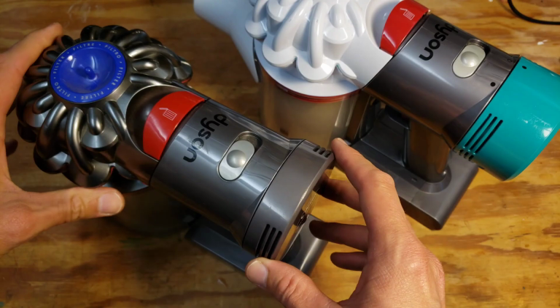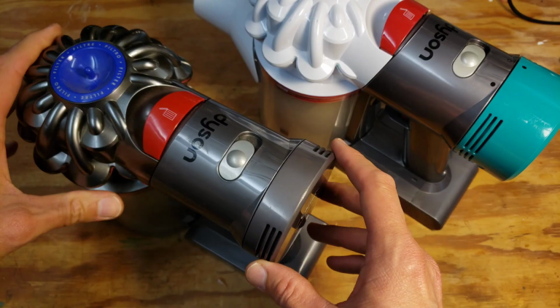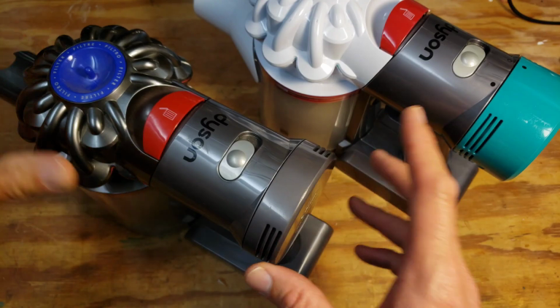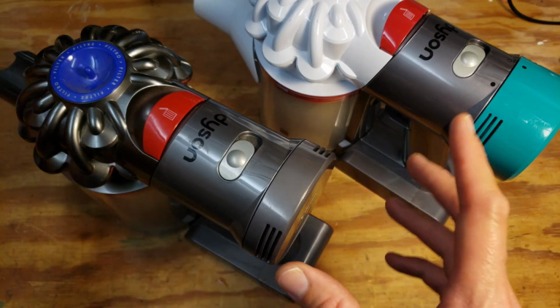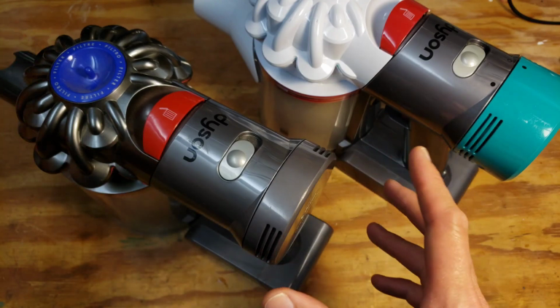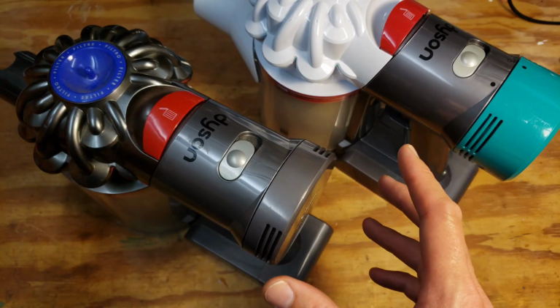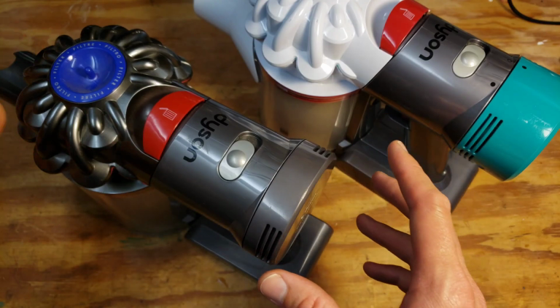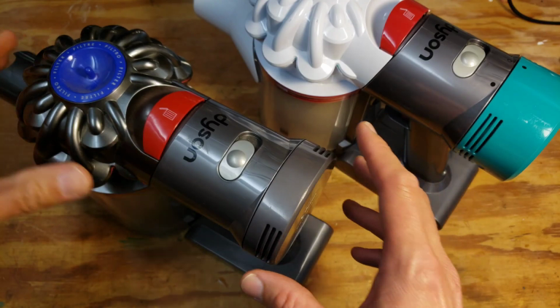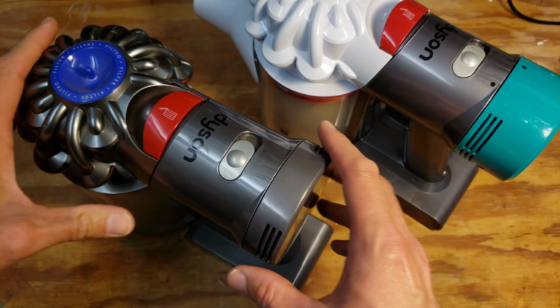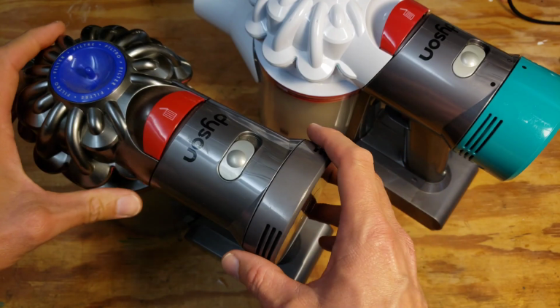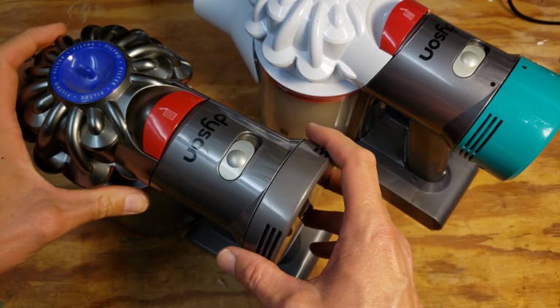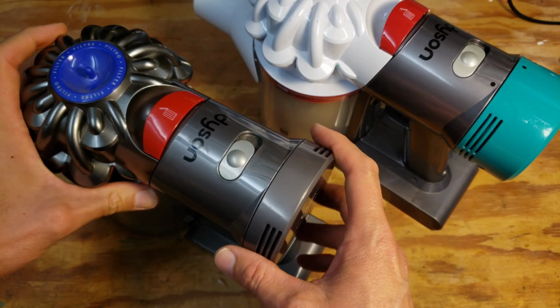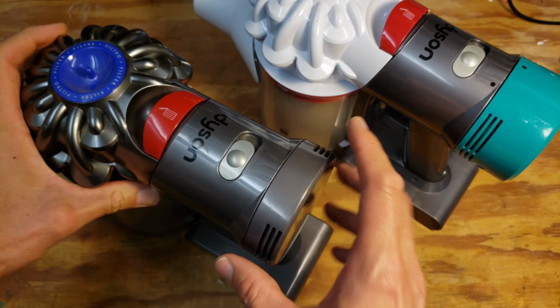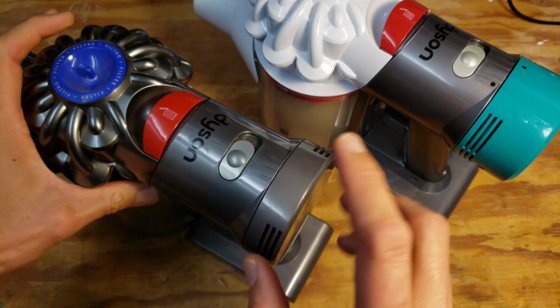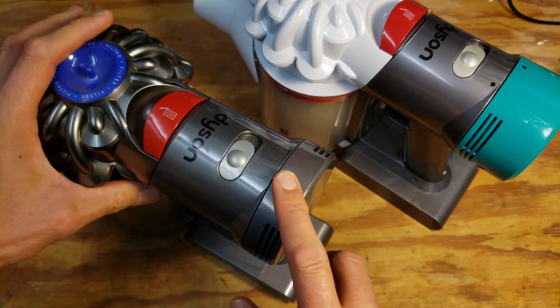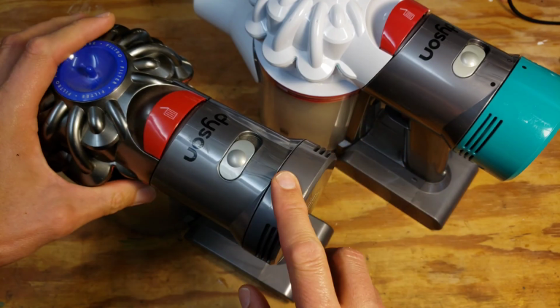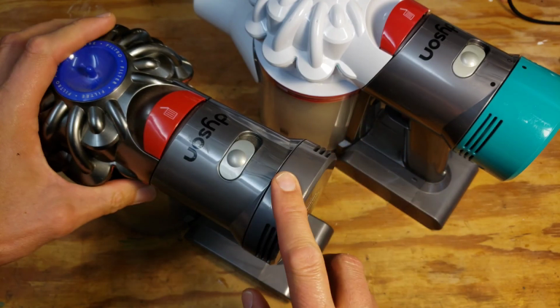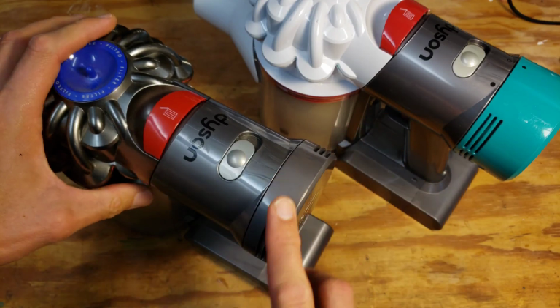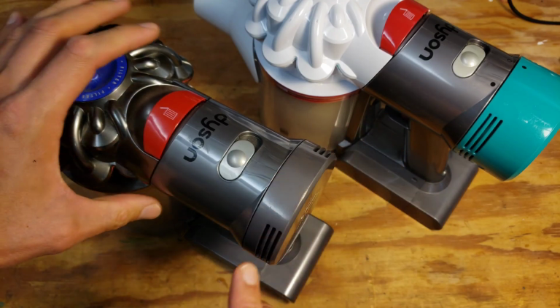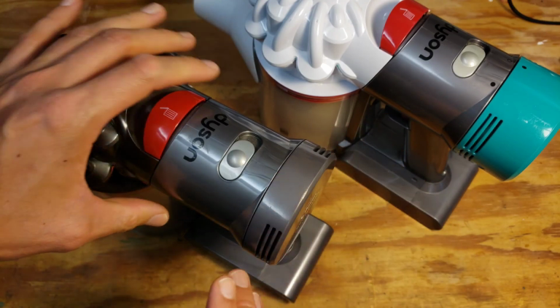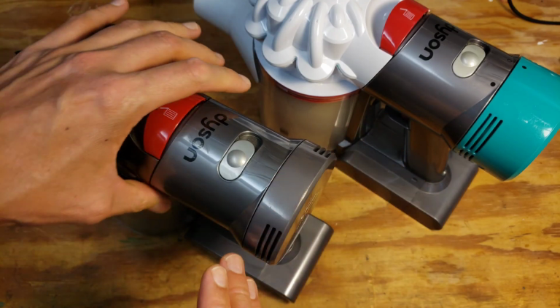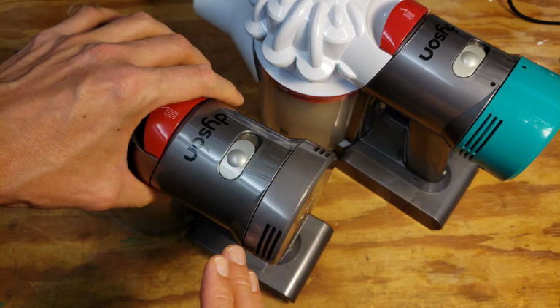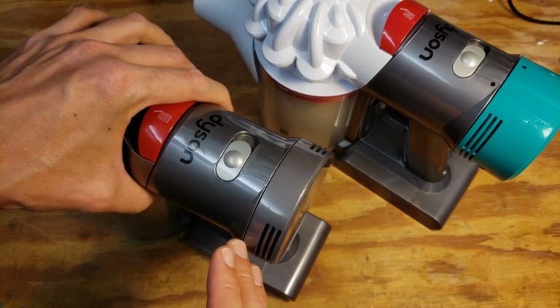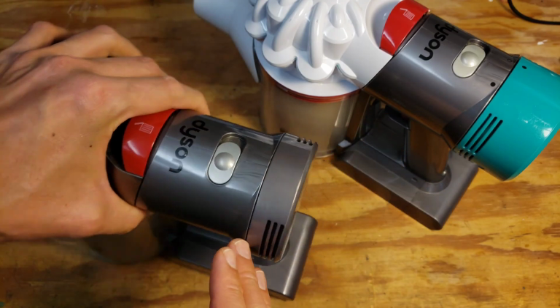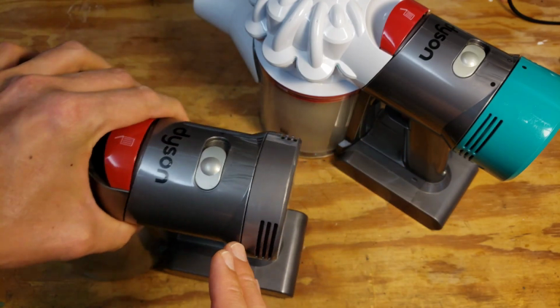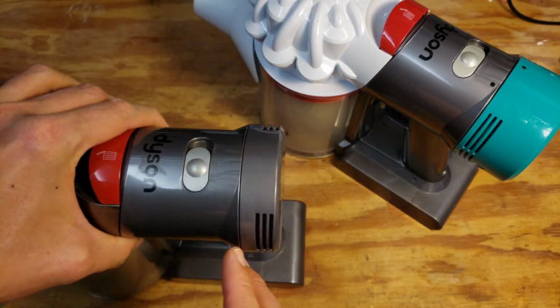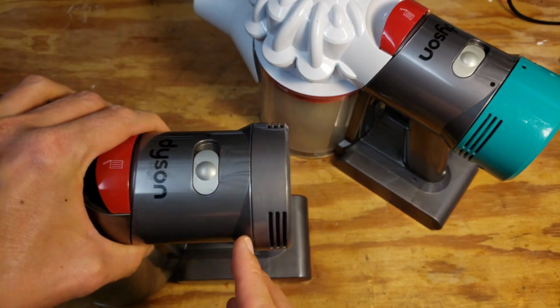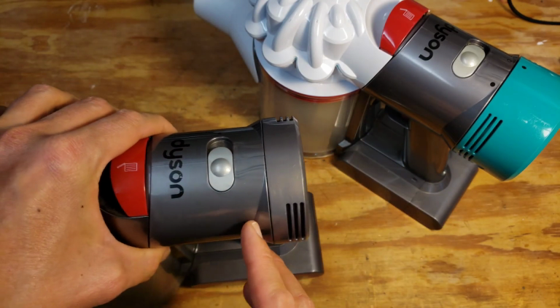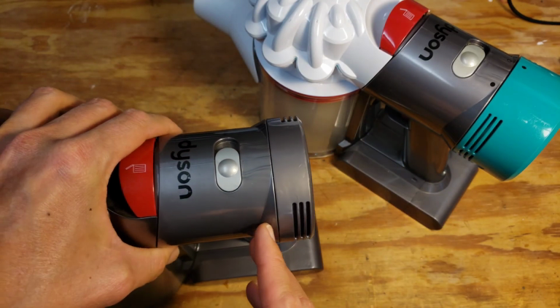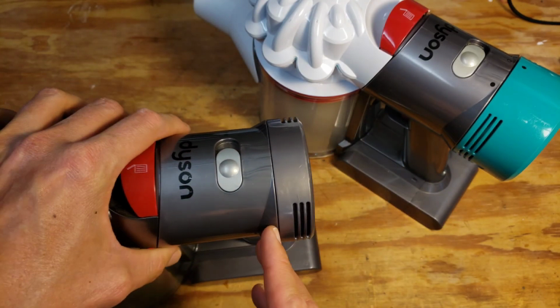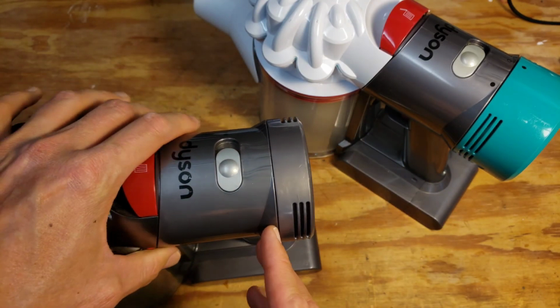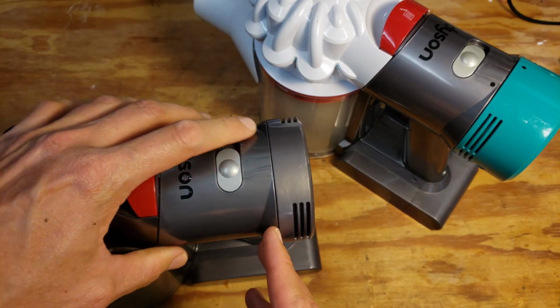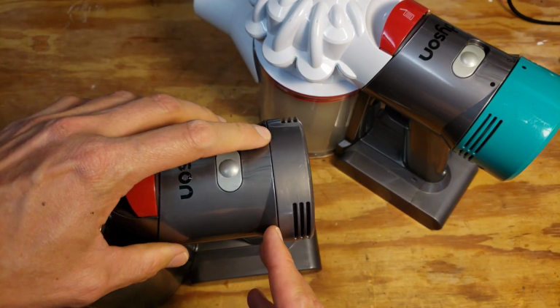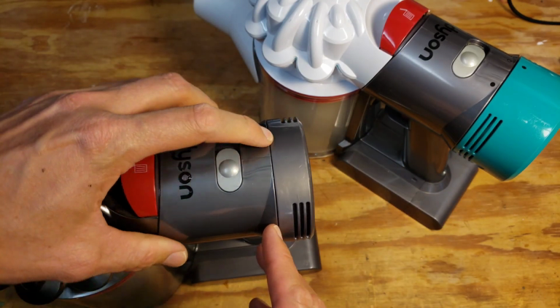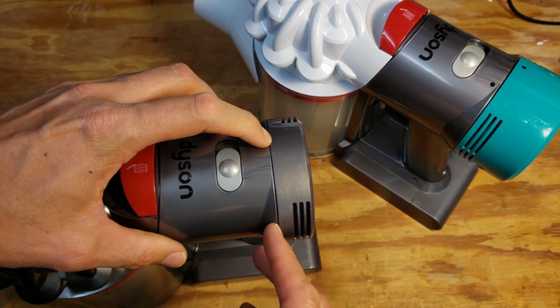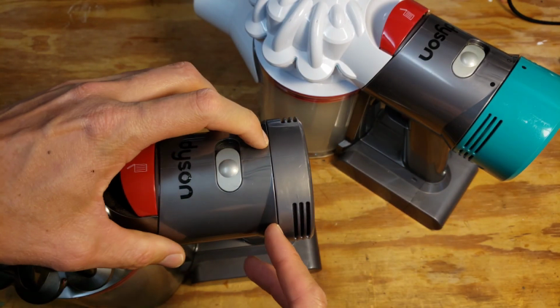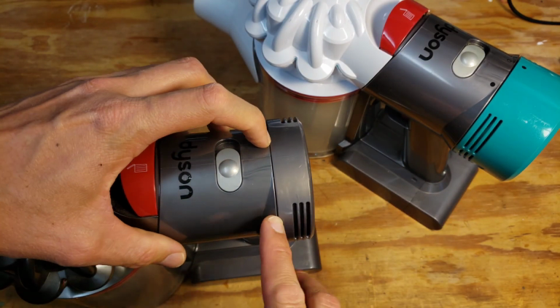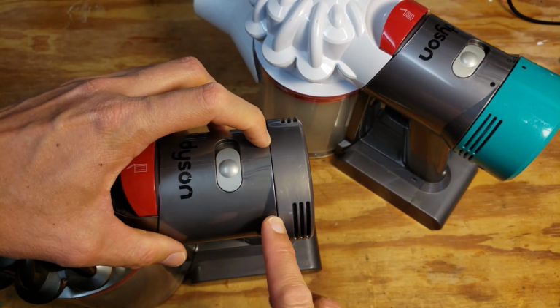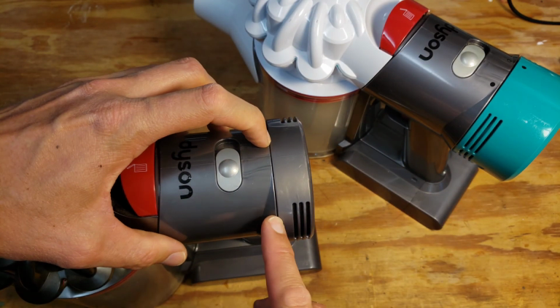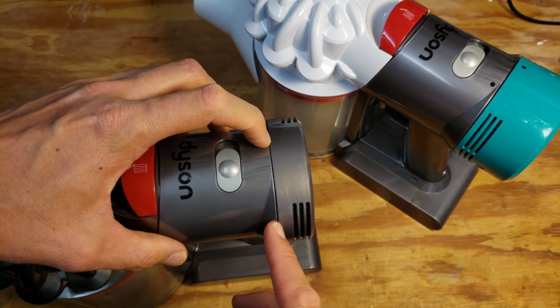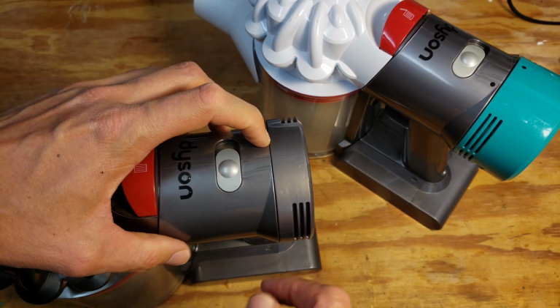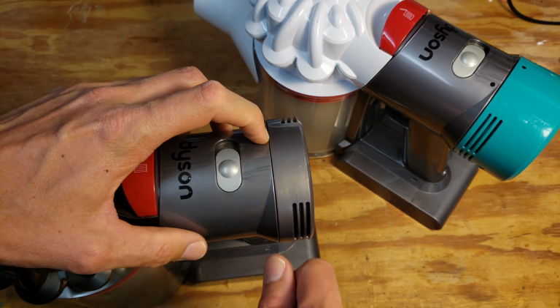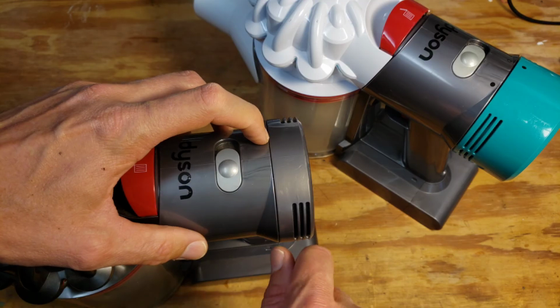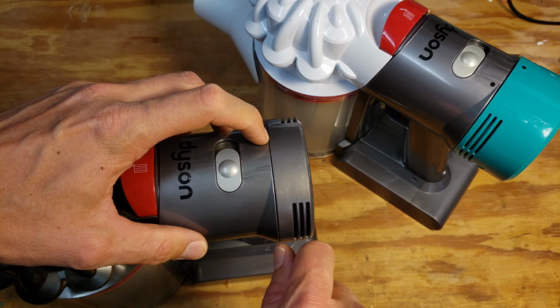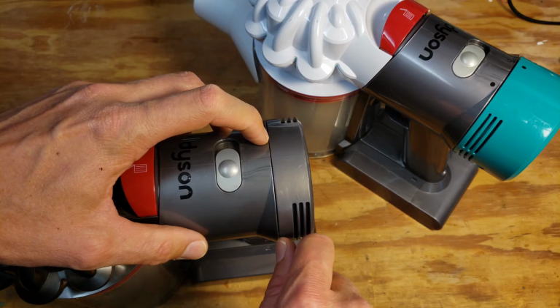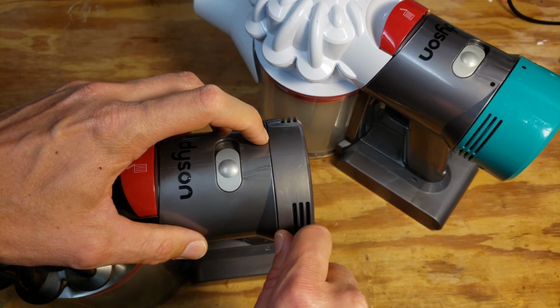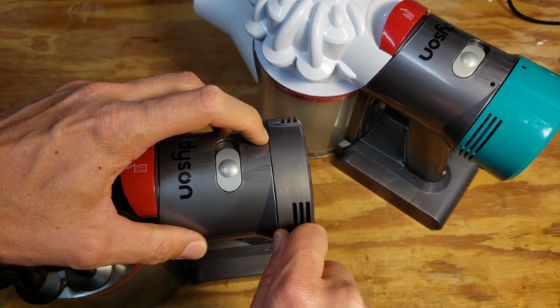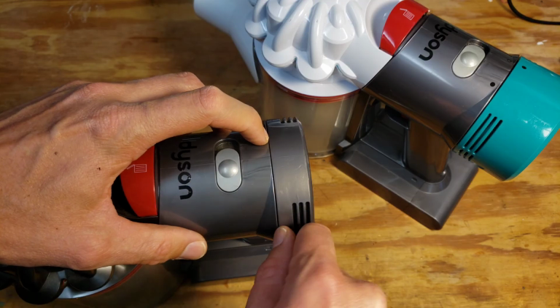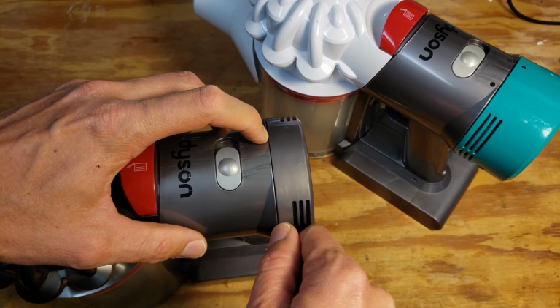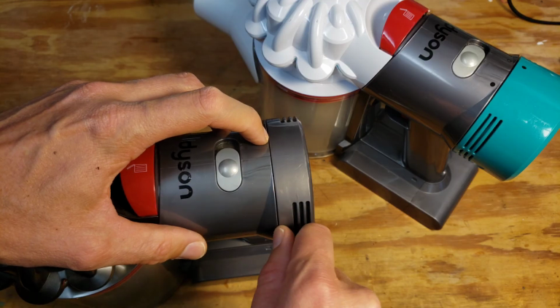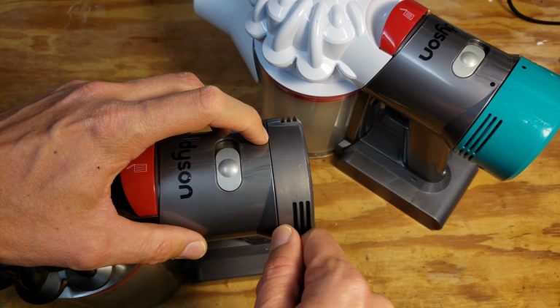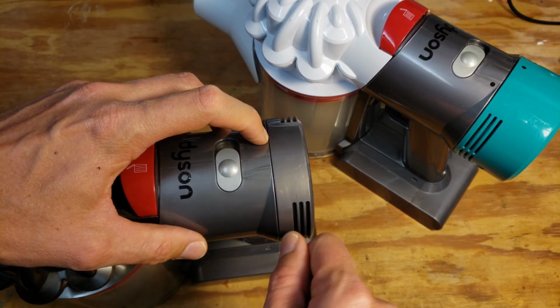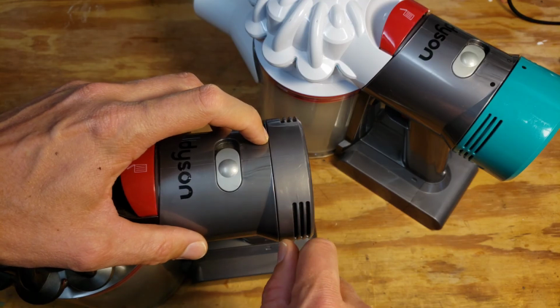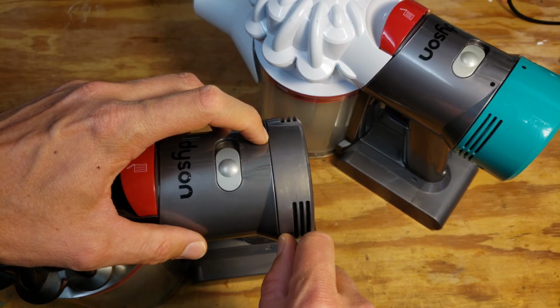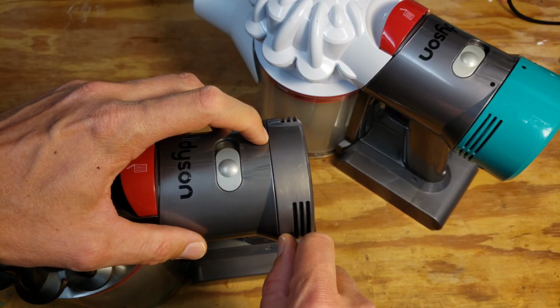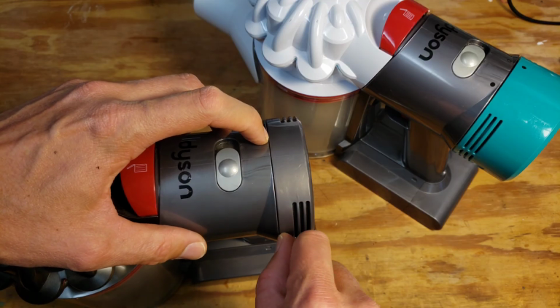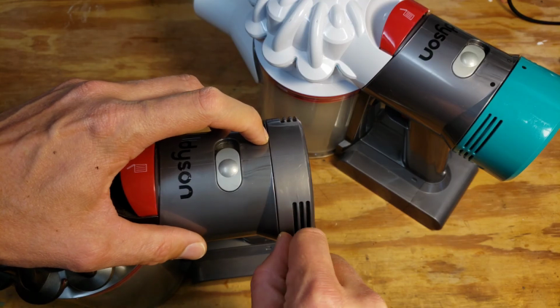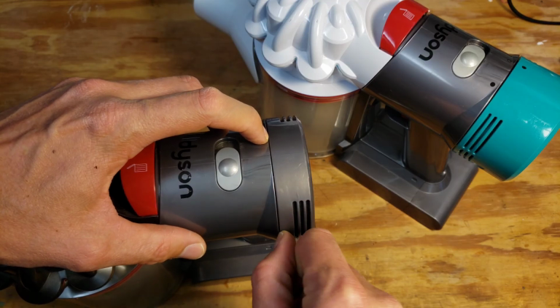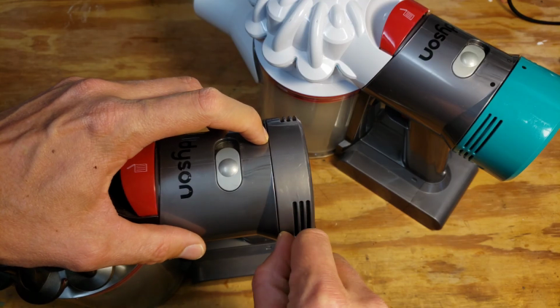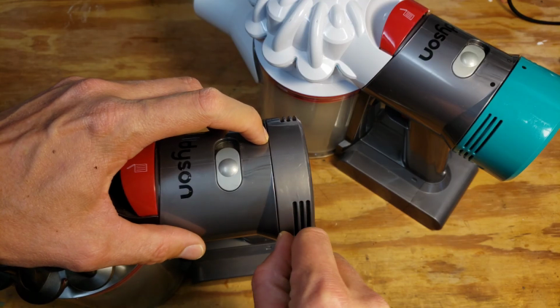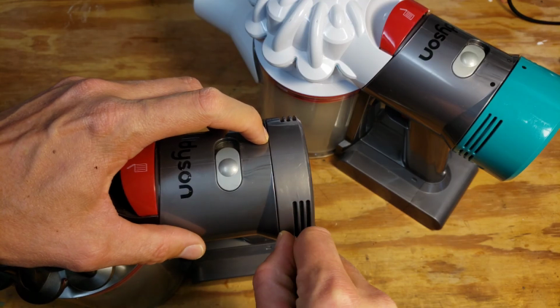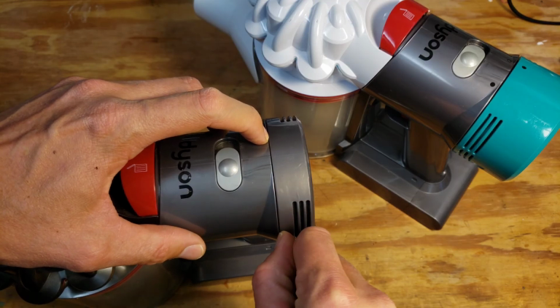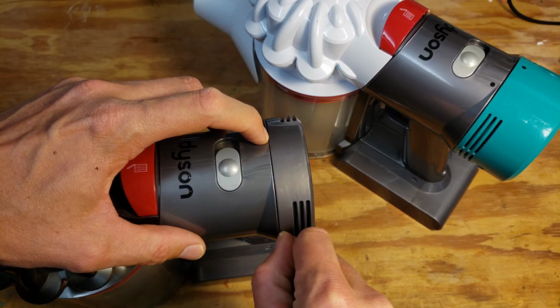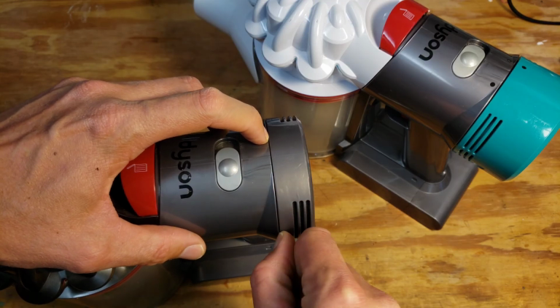This is an update on that video, because in that video I show how to remove this foam filter using like a credit card or something to get into this gap.